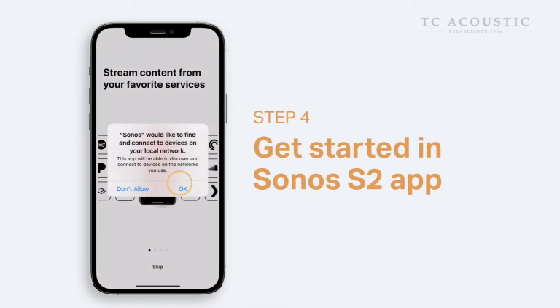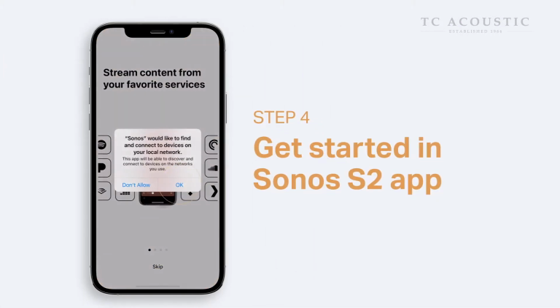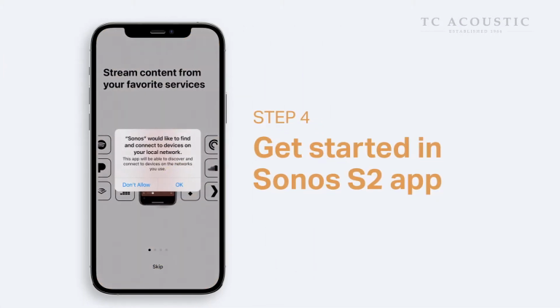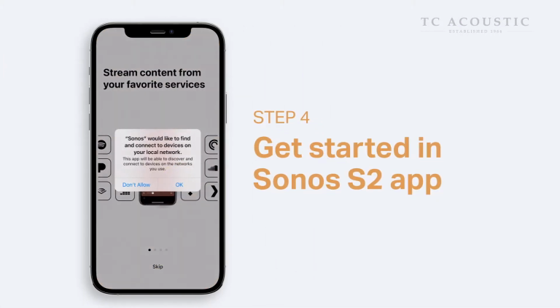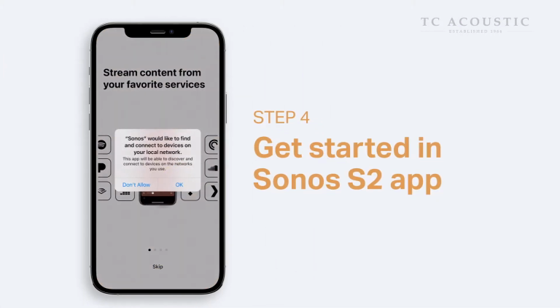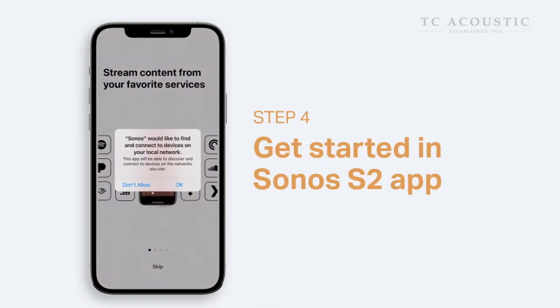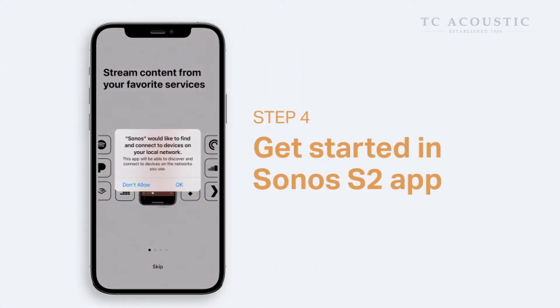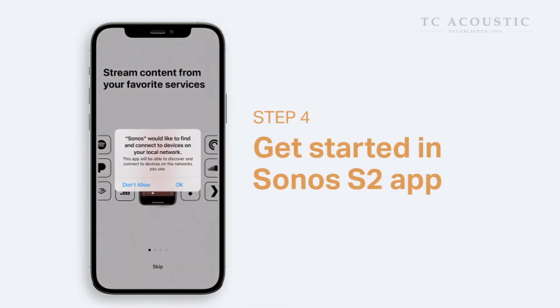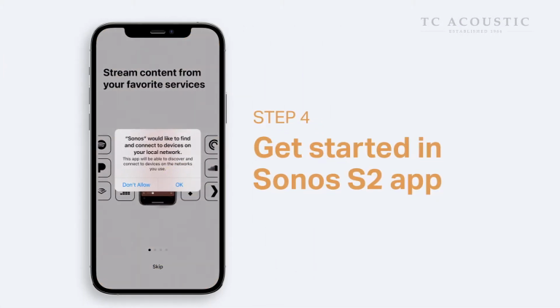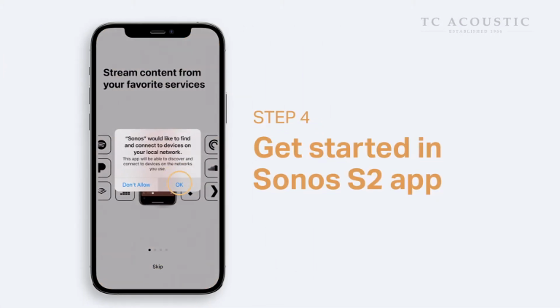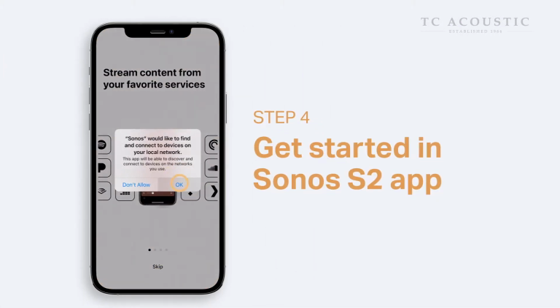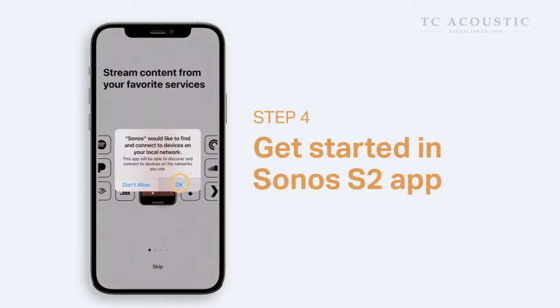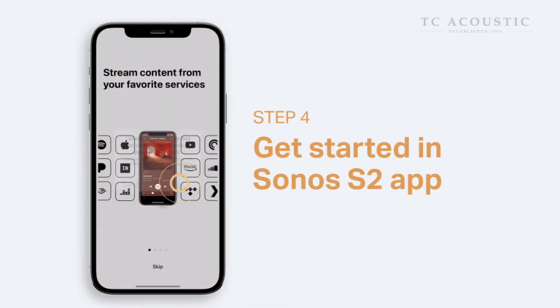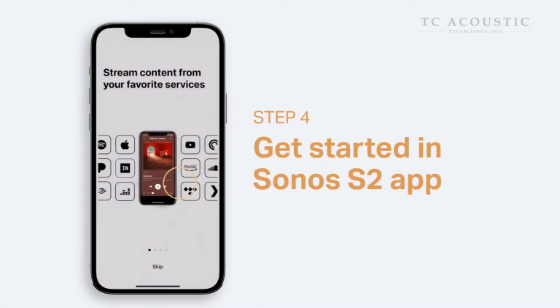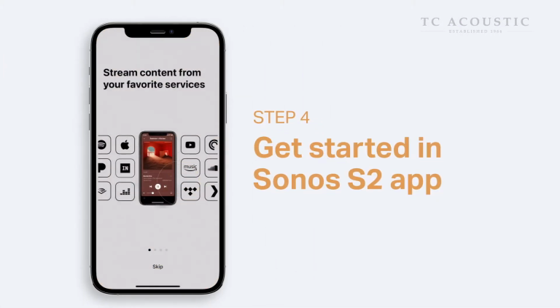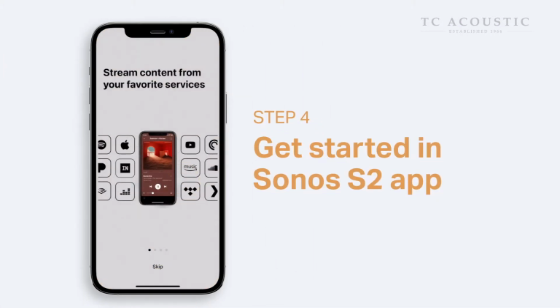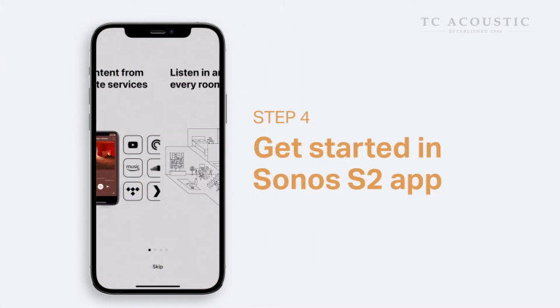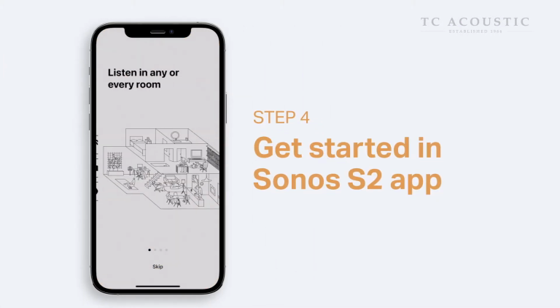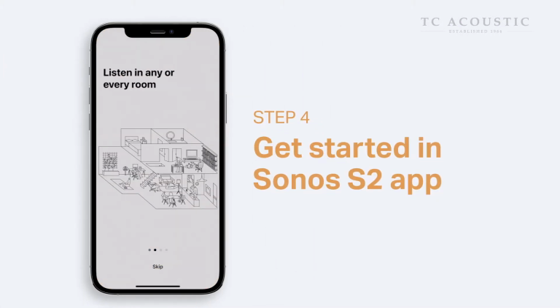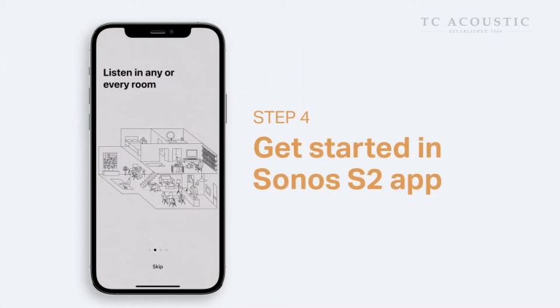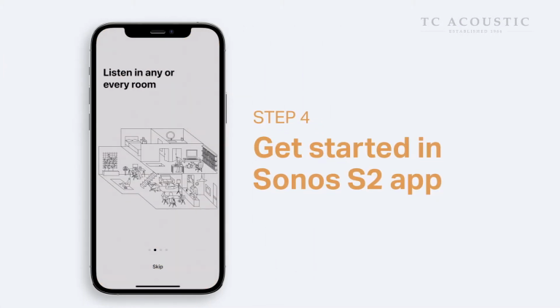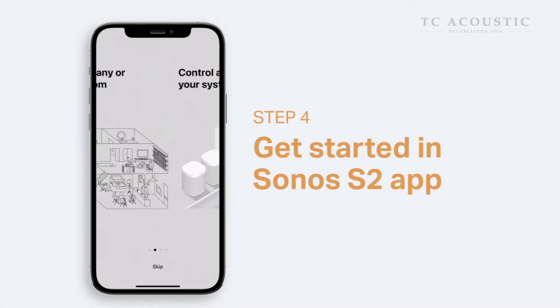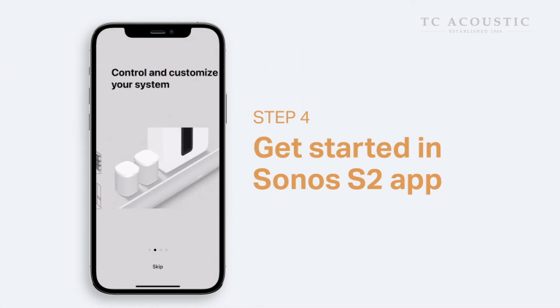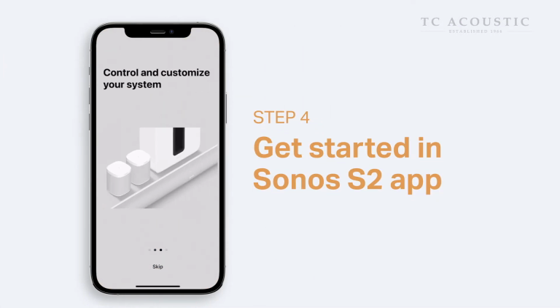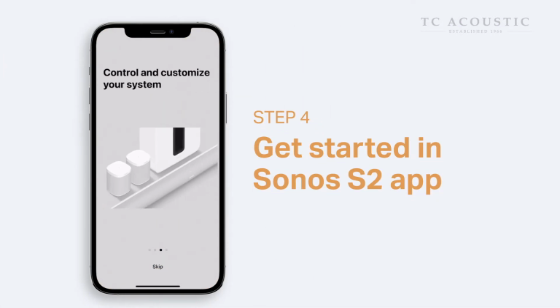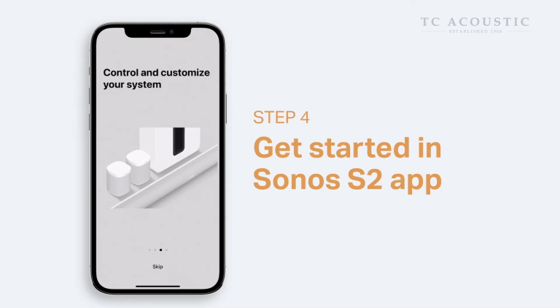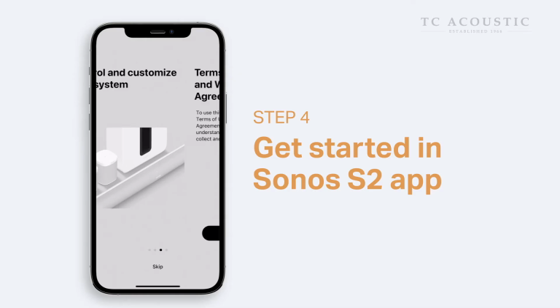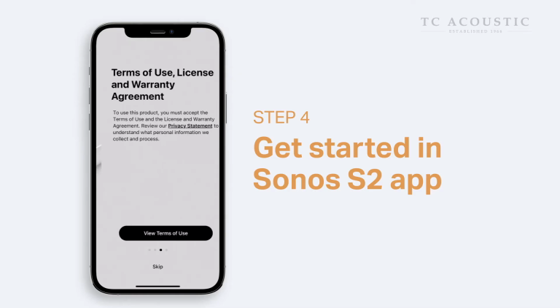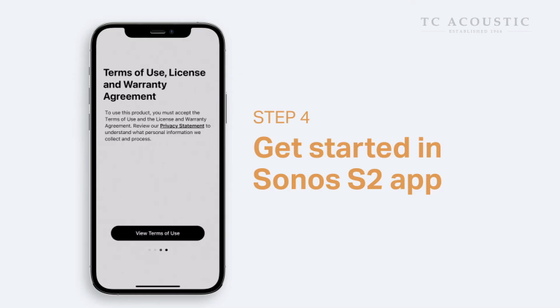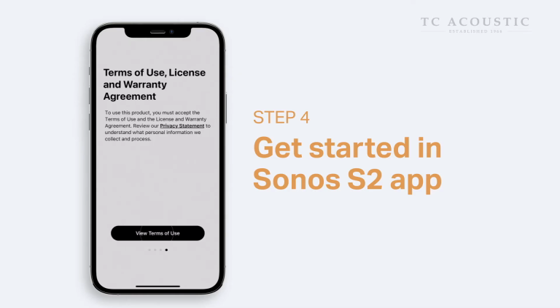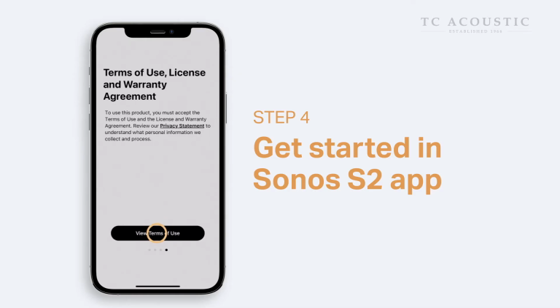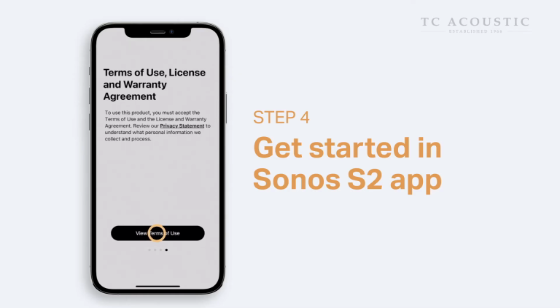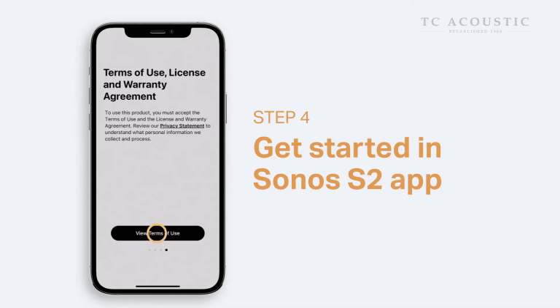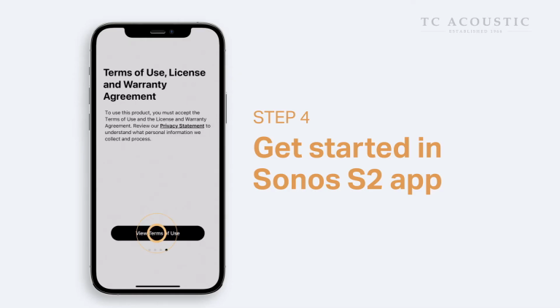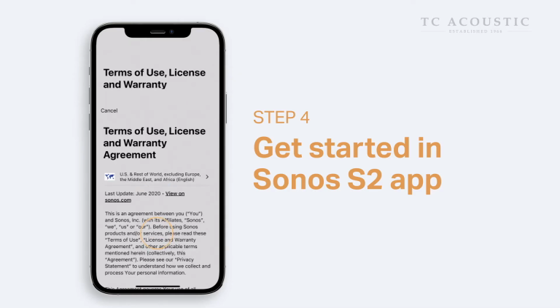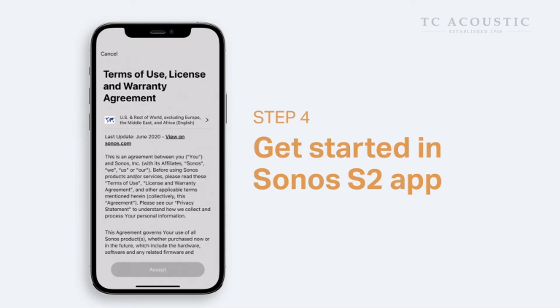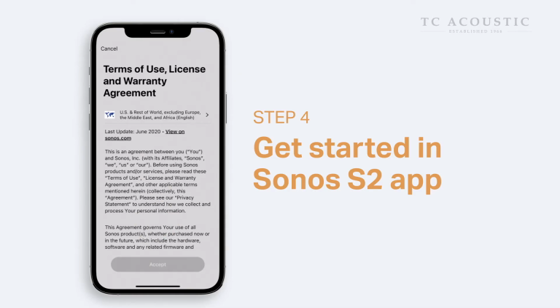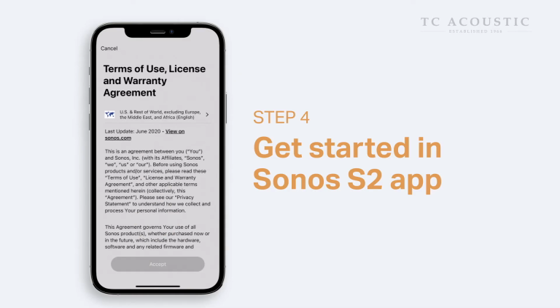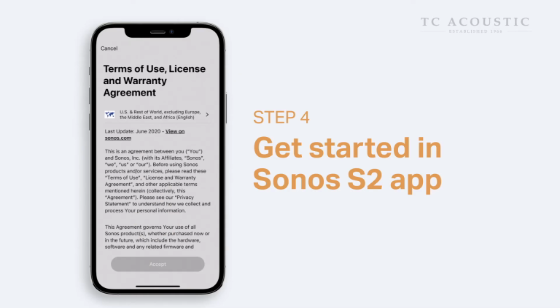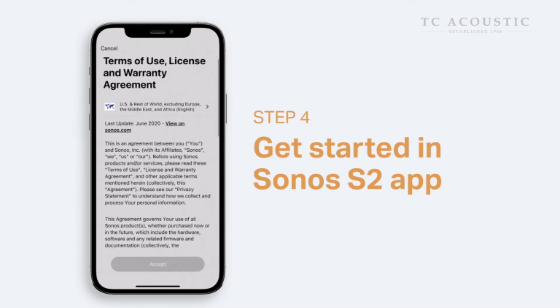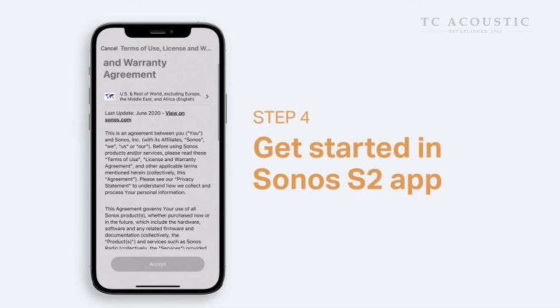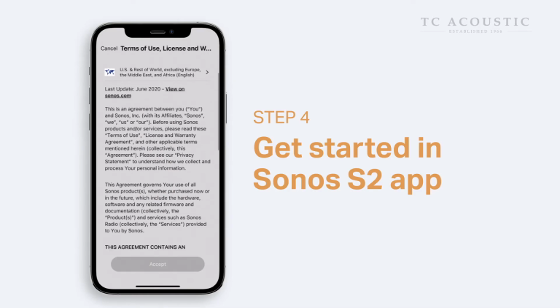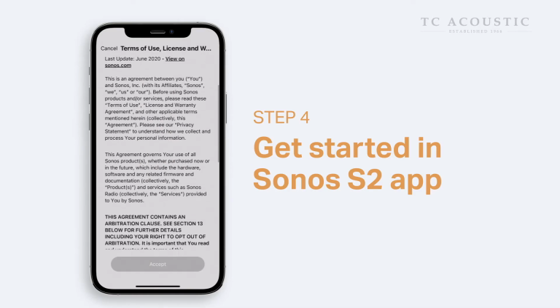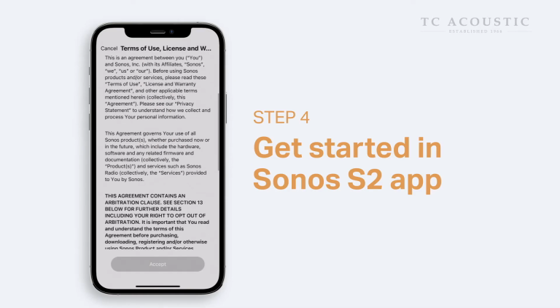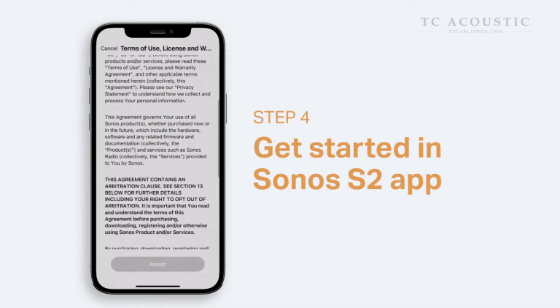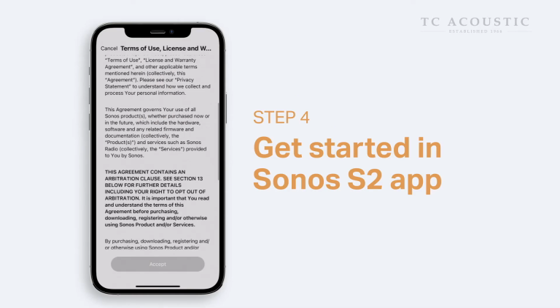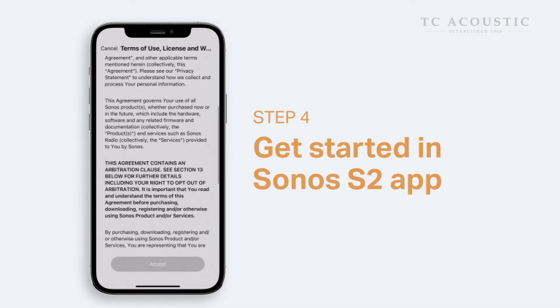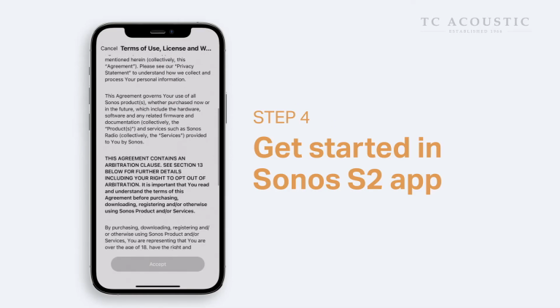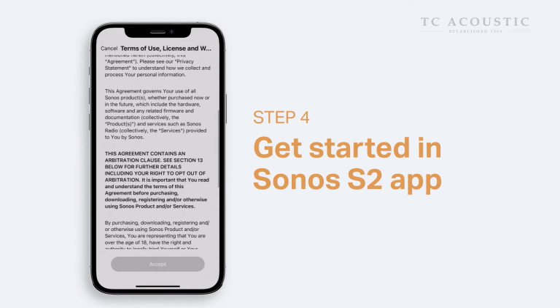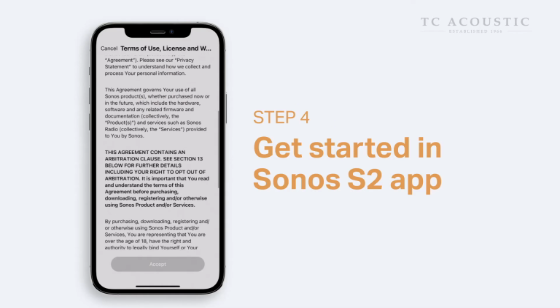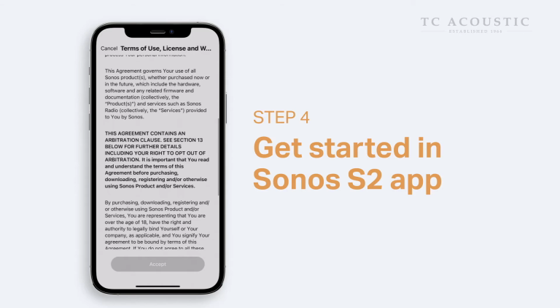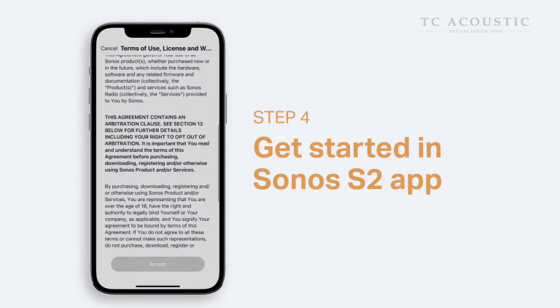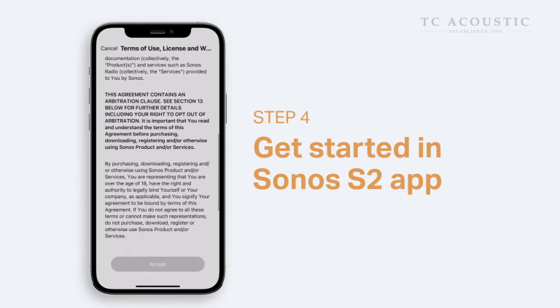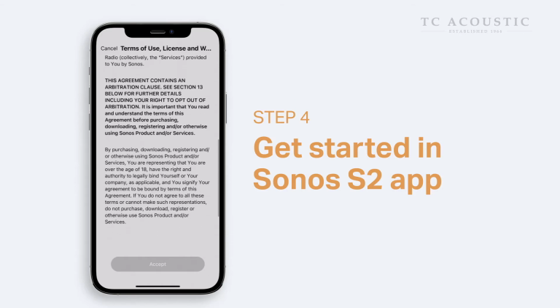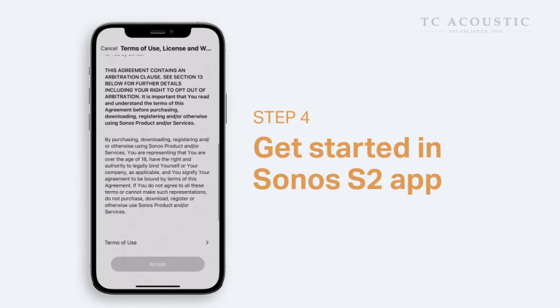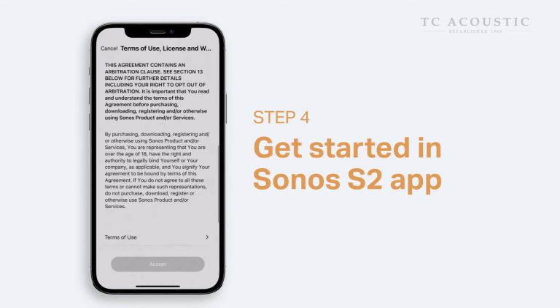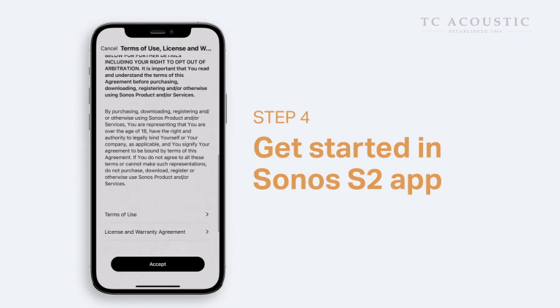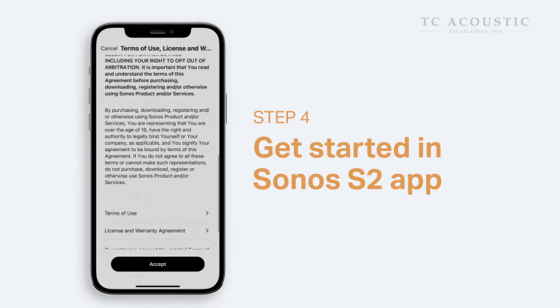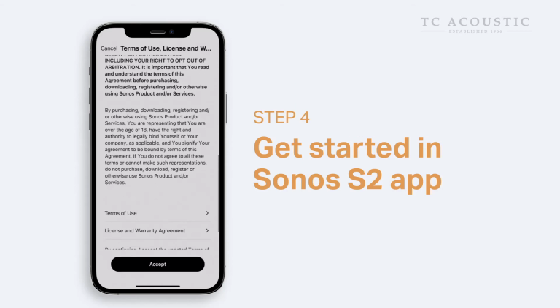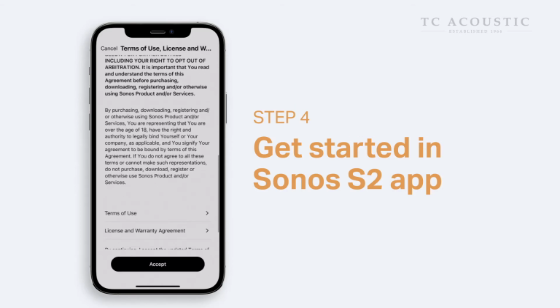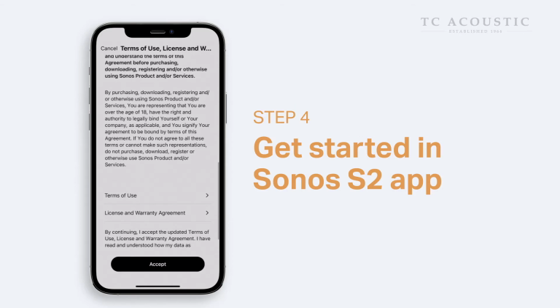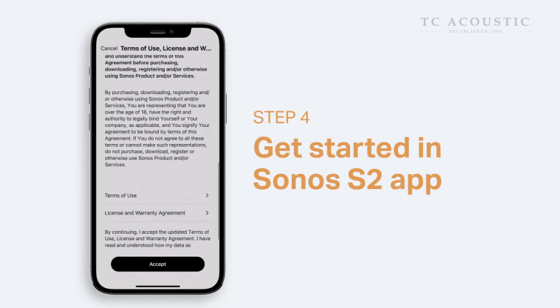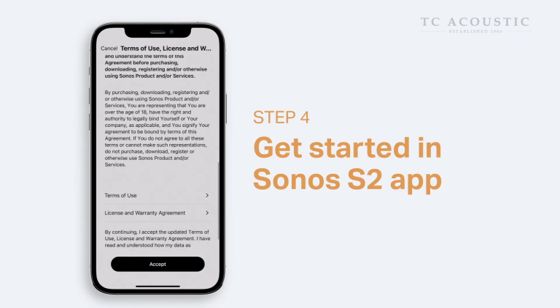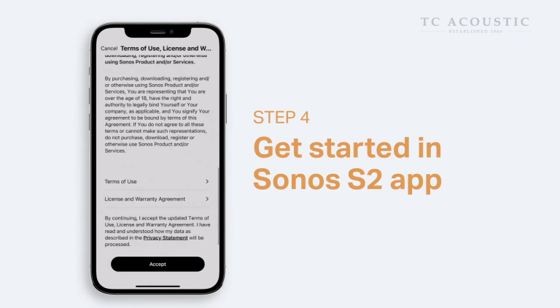You can skip the introduction and go straight to viewing the terms of service. And if you're in agreement, you can go ahead and press accept.